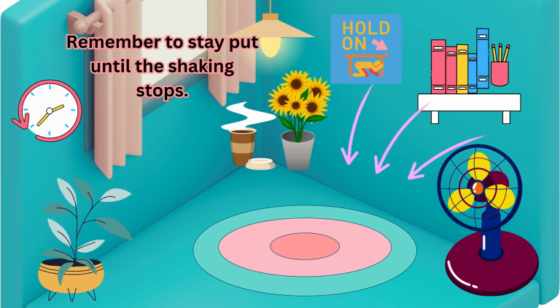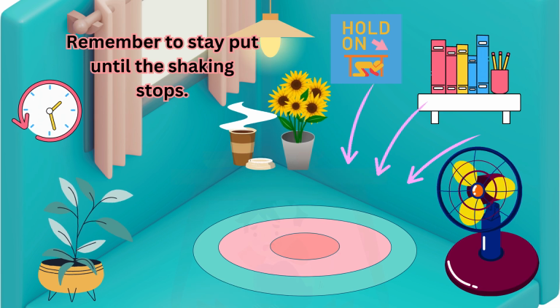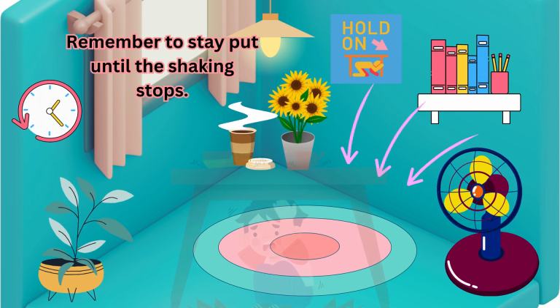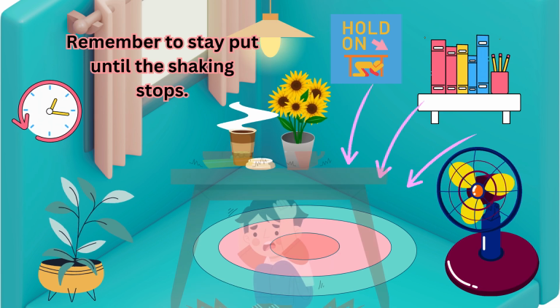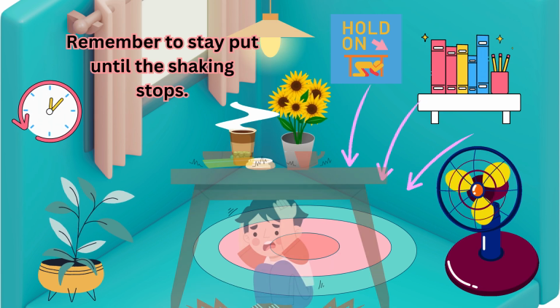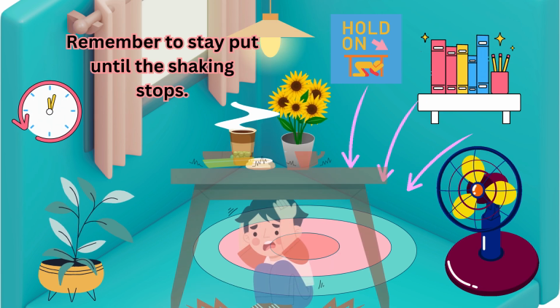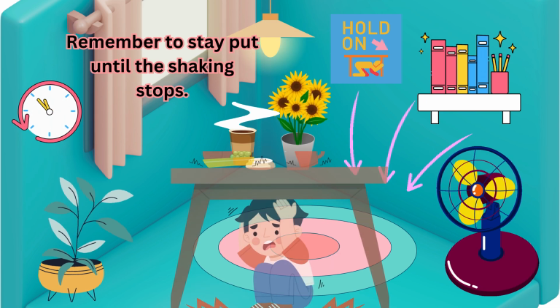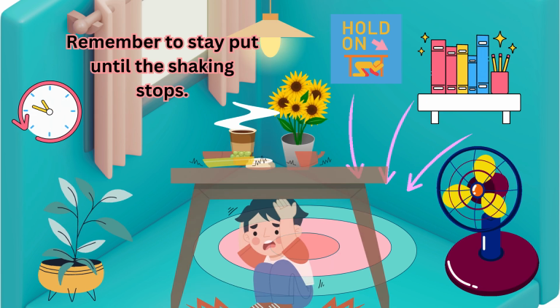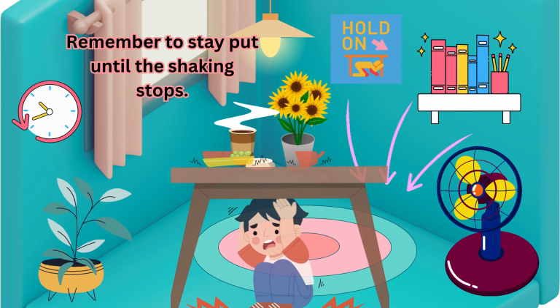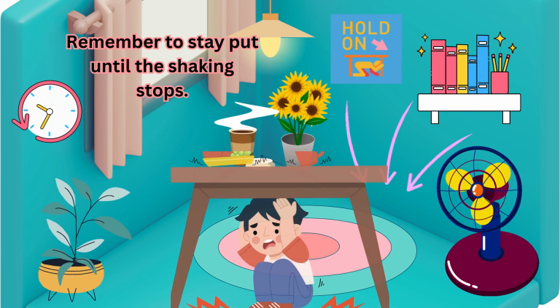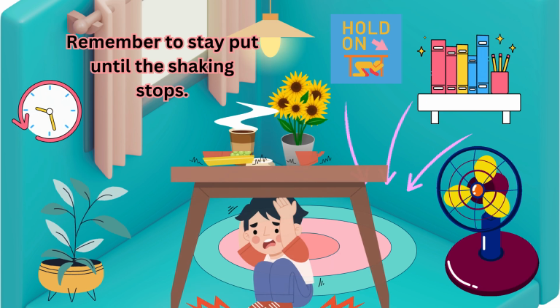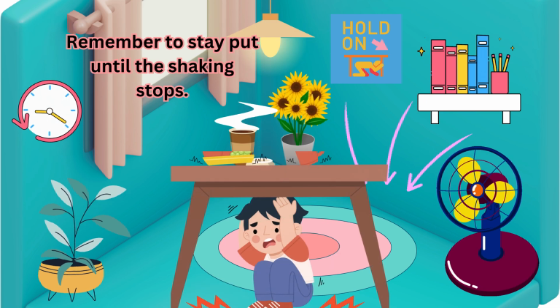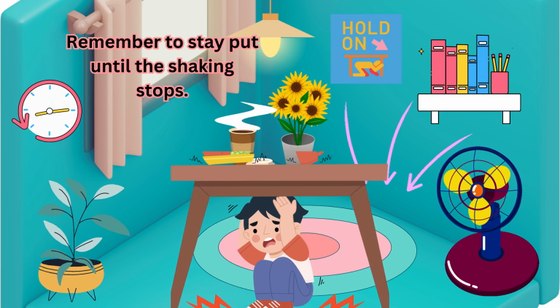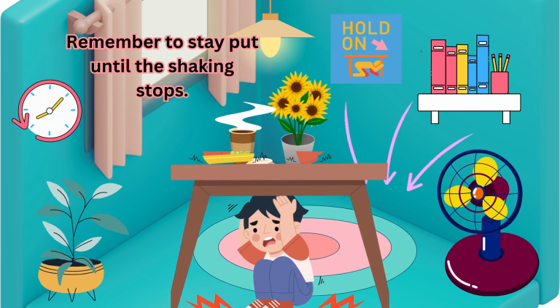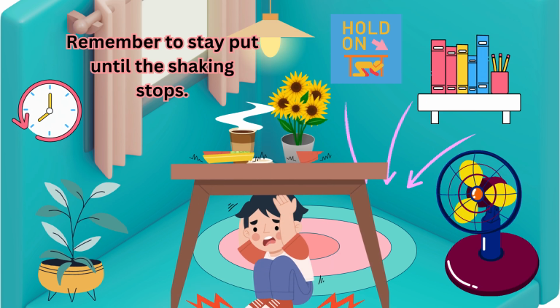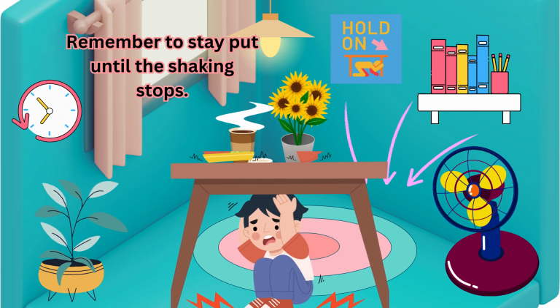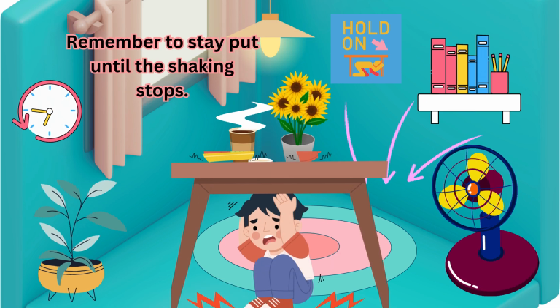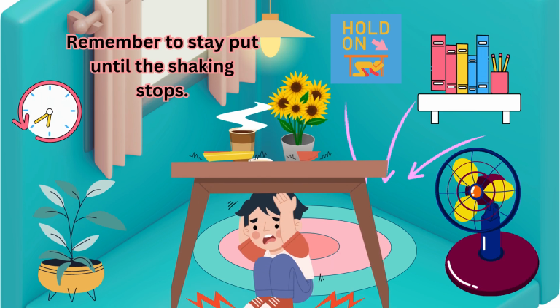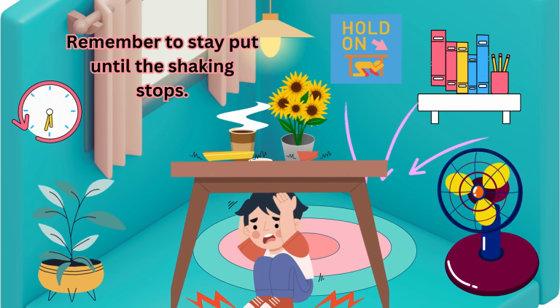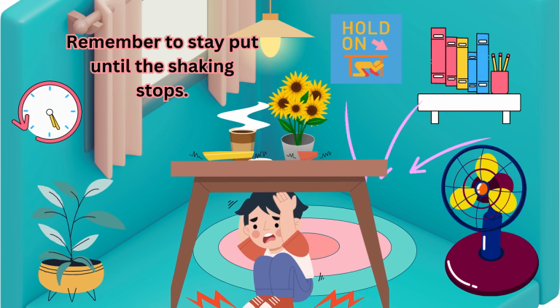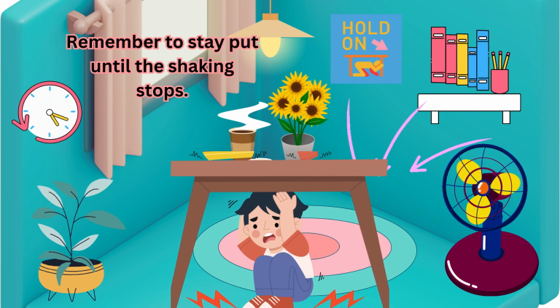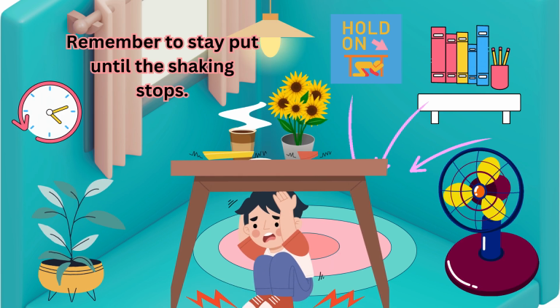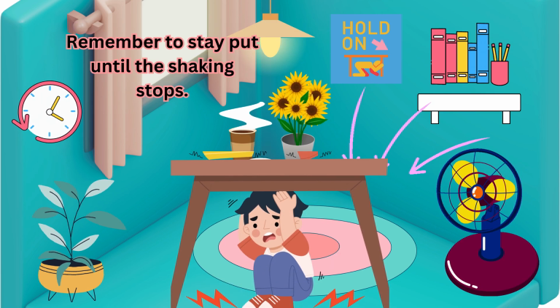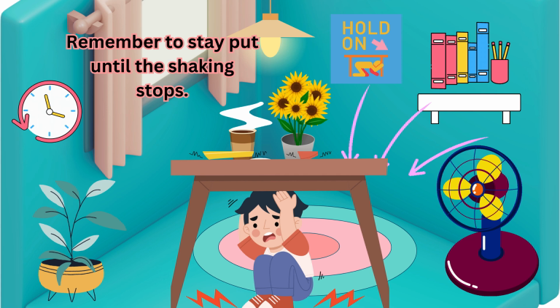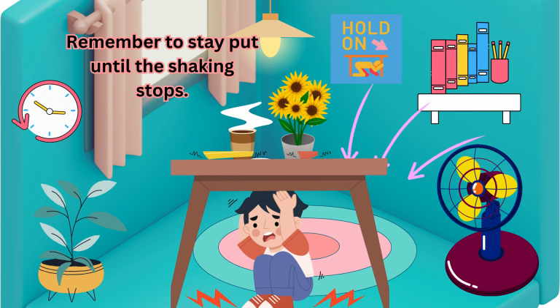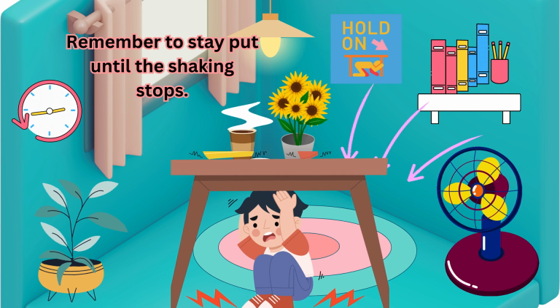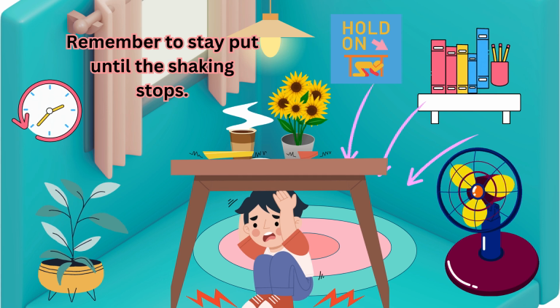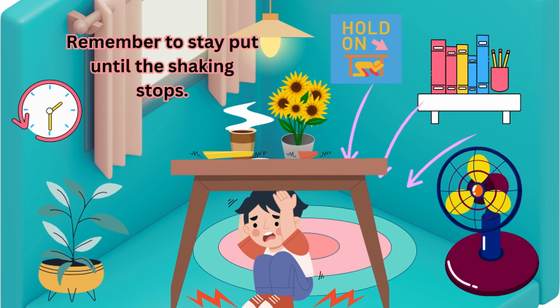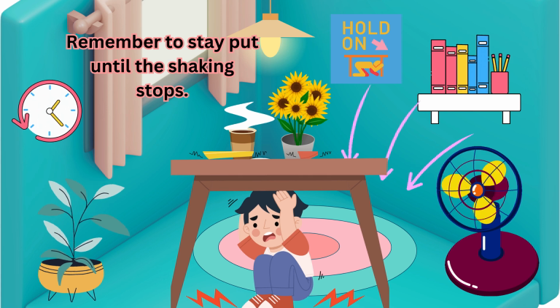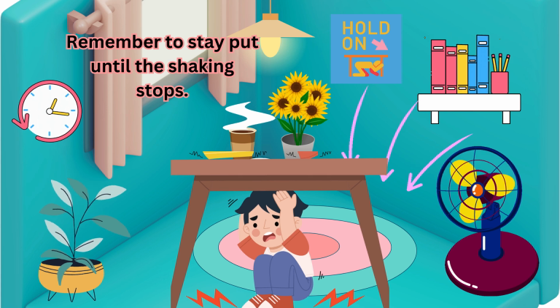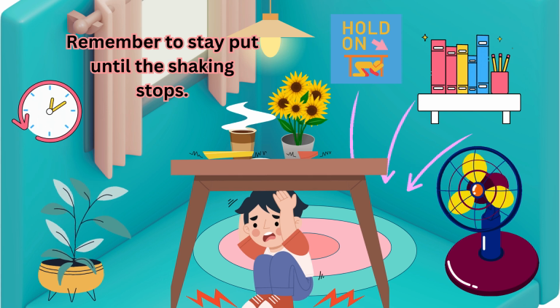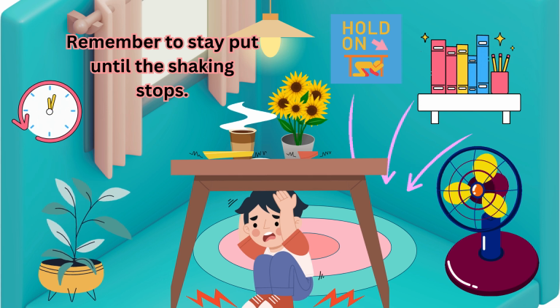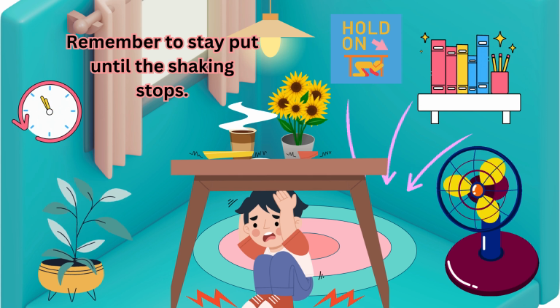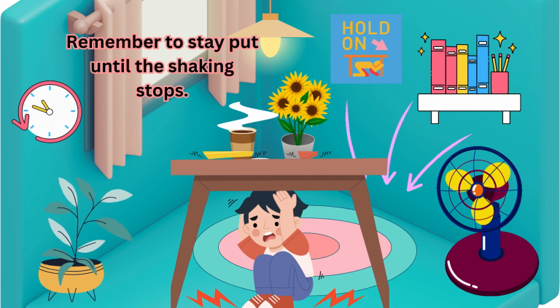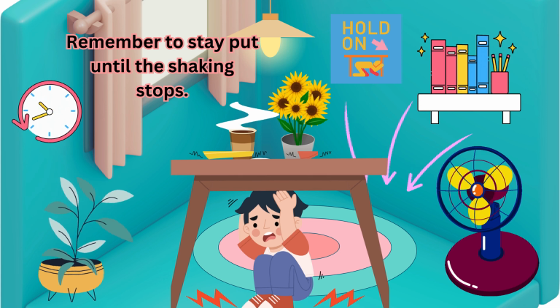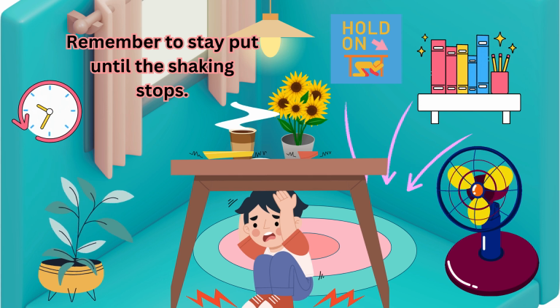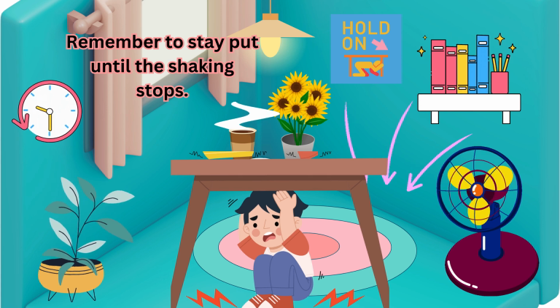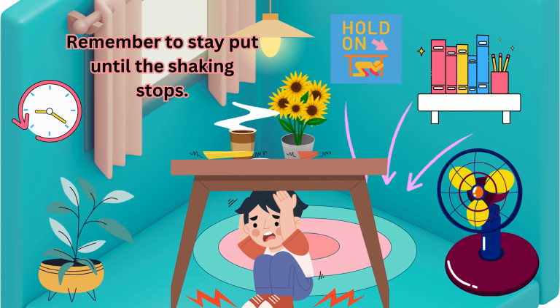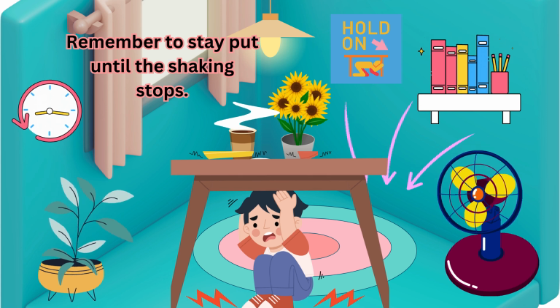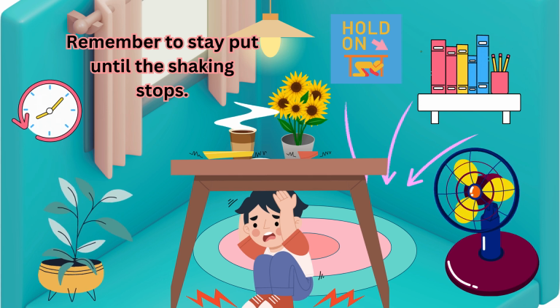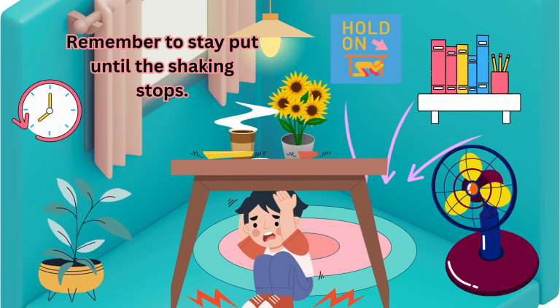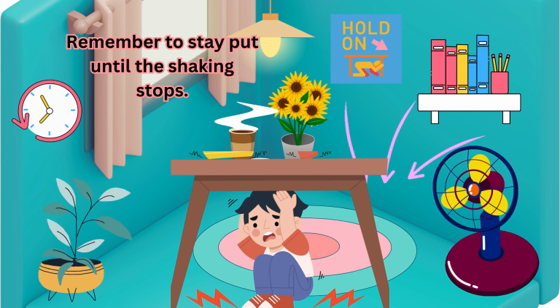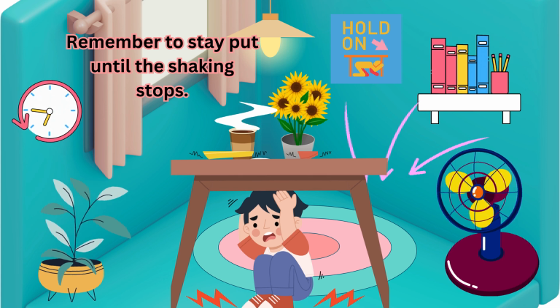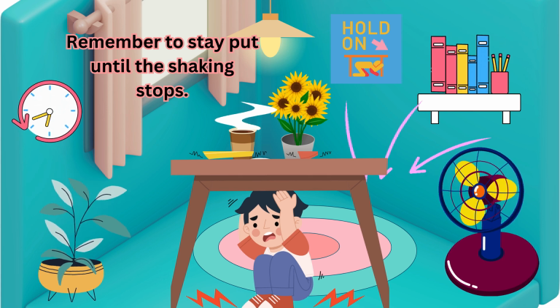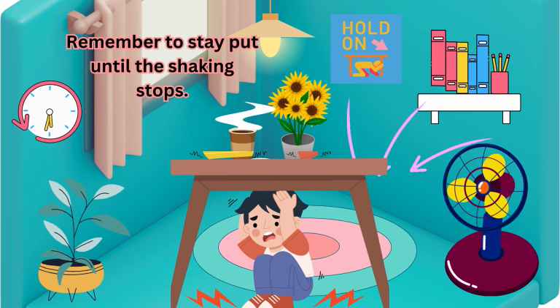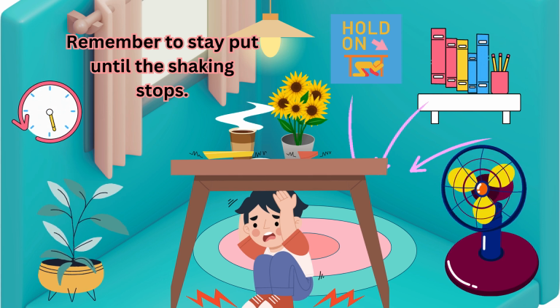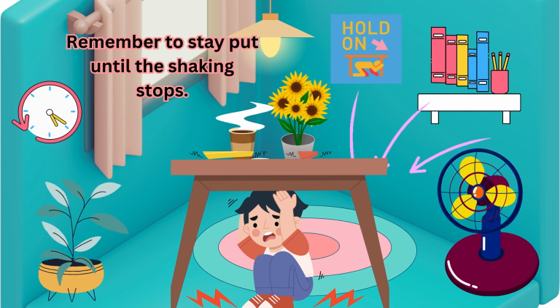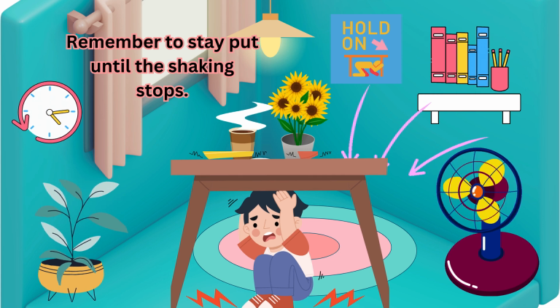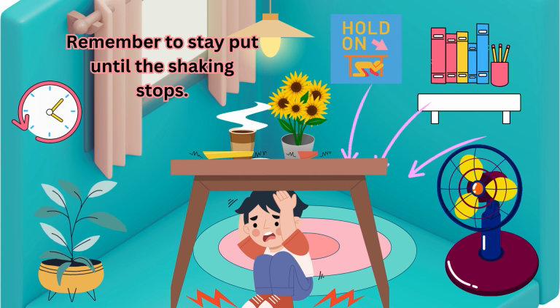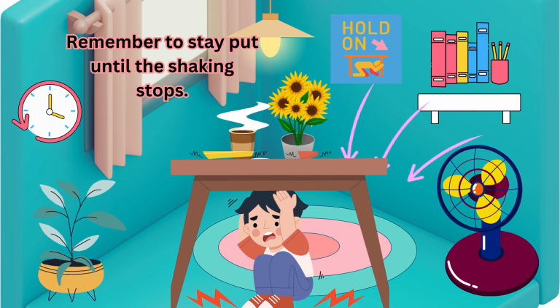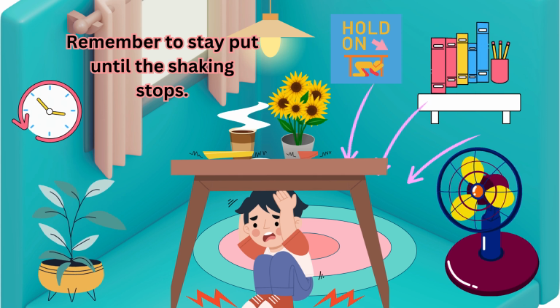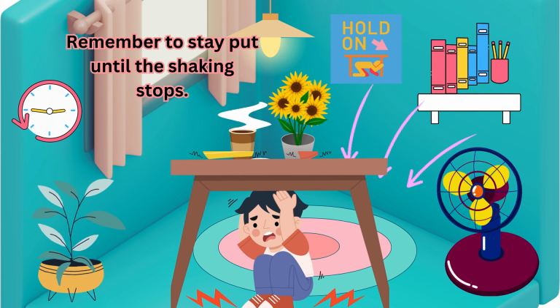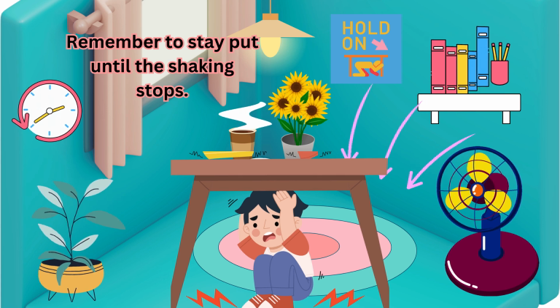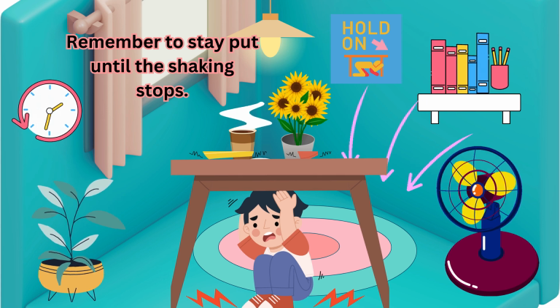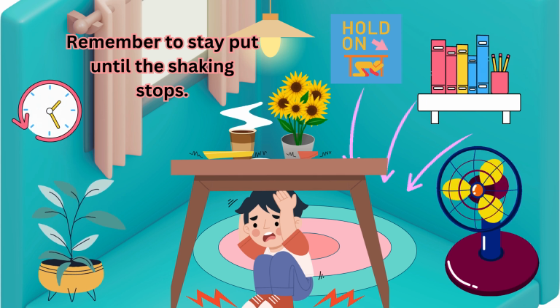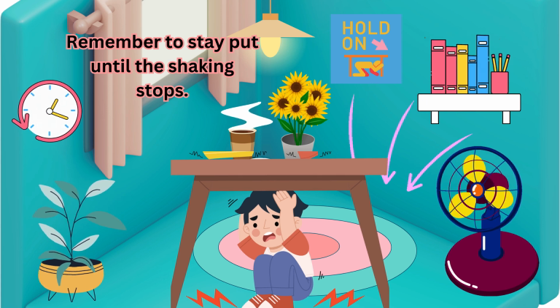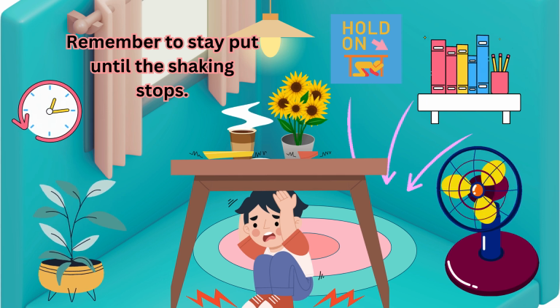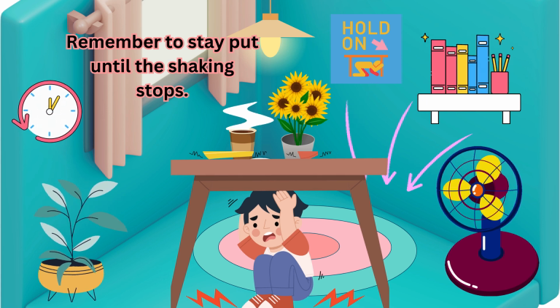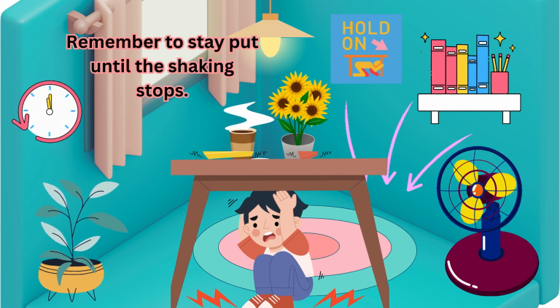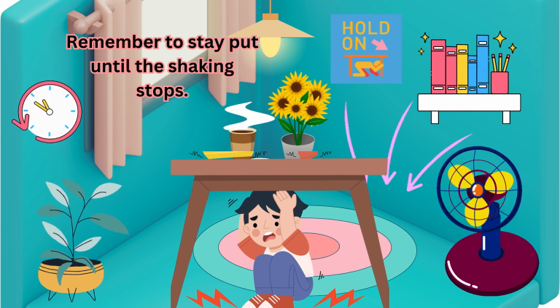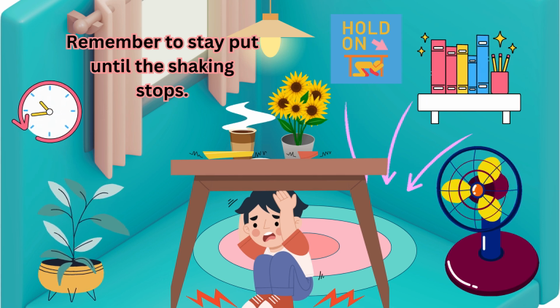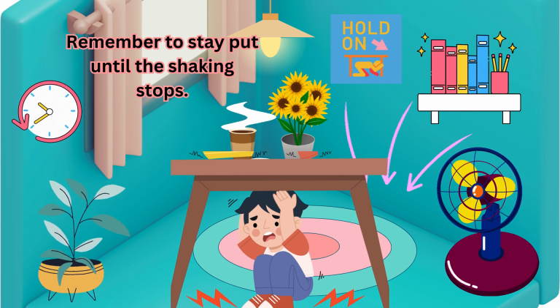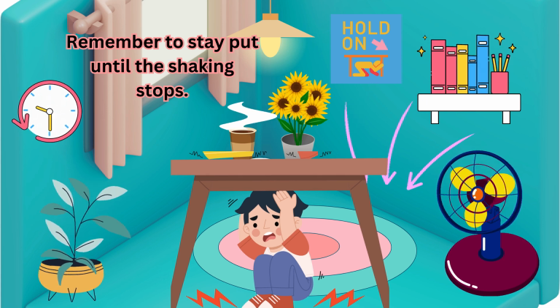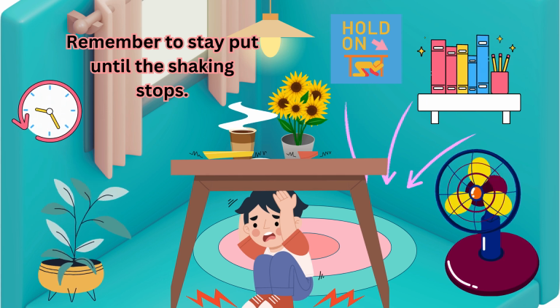Remember to stay put until the shaking stops. These are the 3 ways to survive an earthquake.